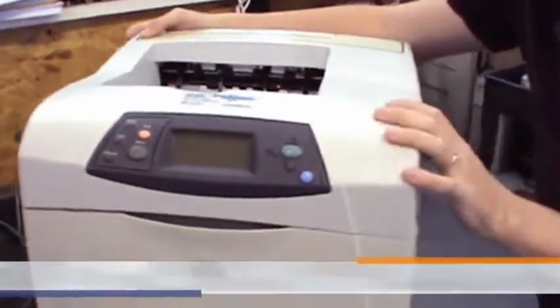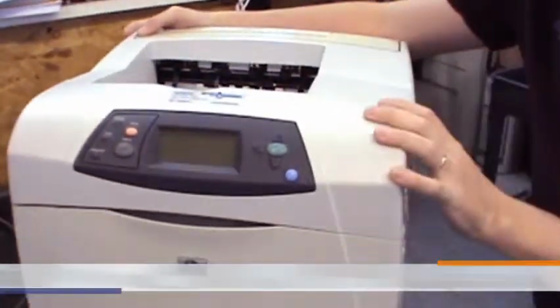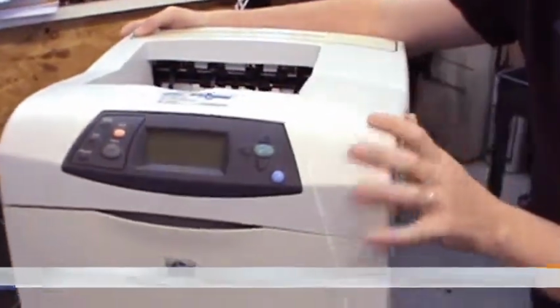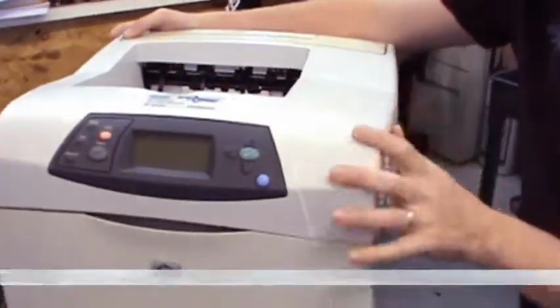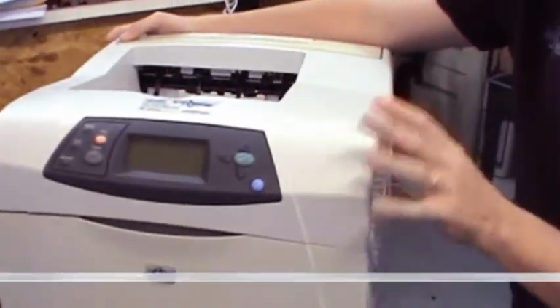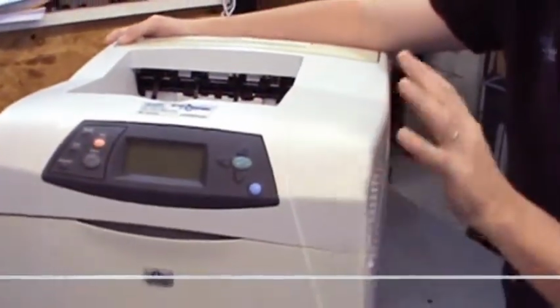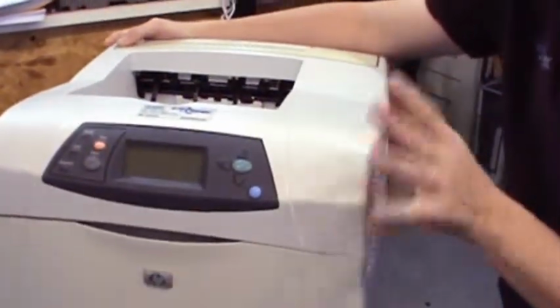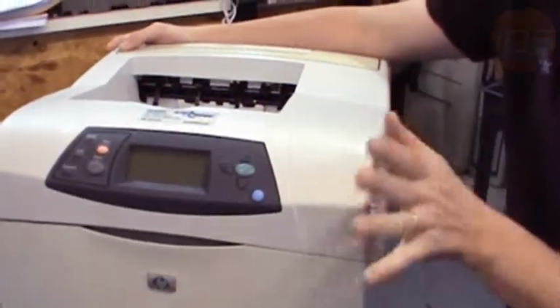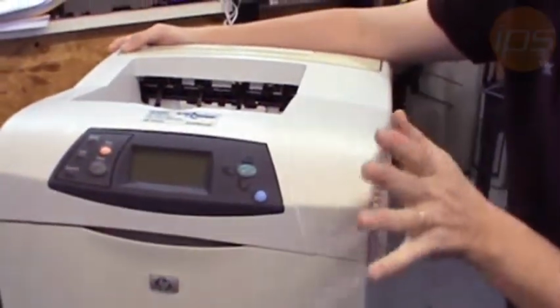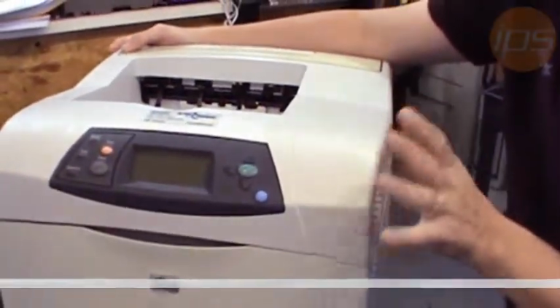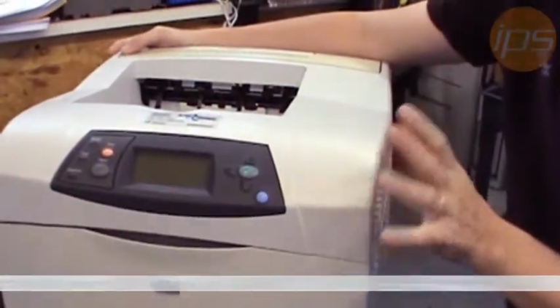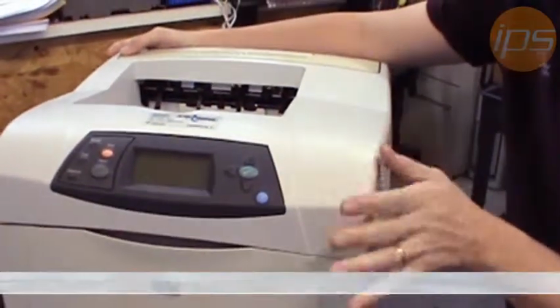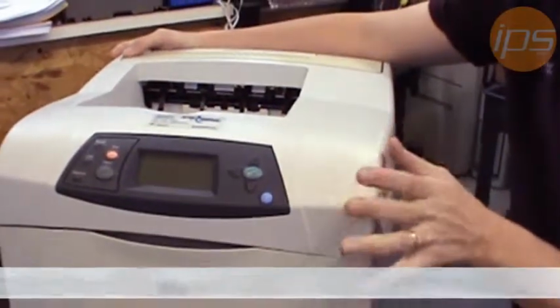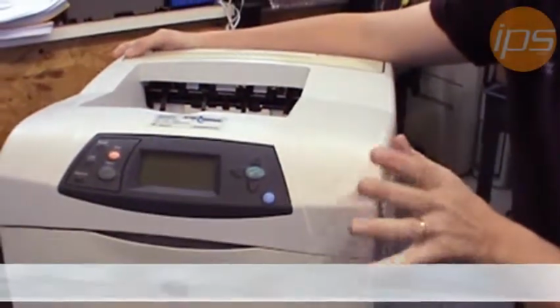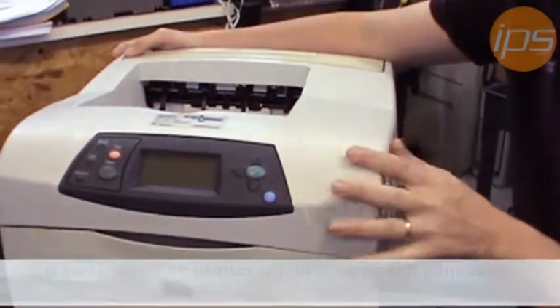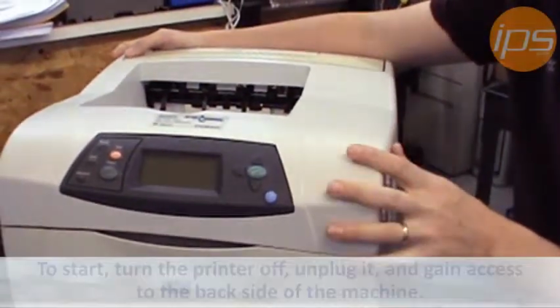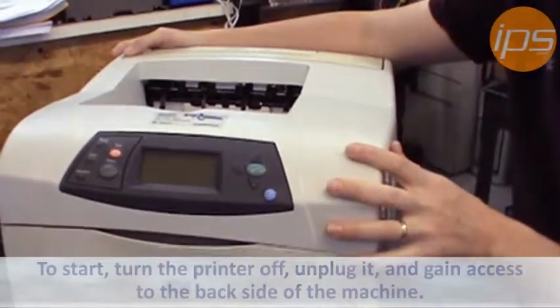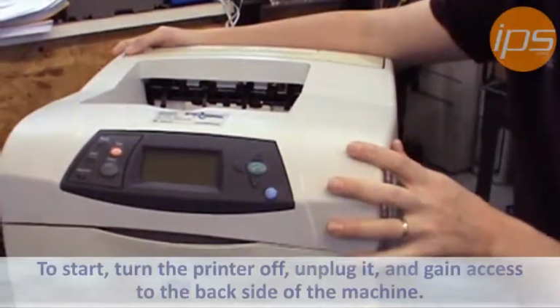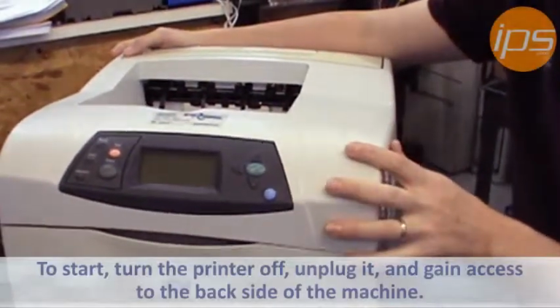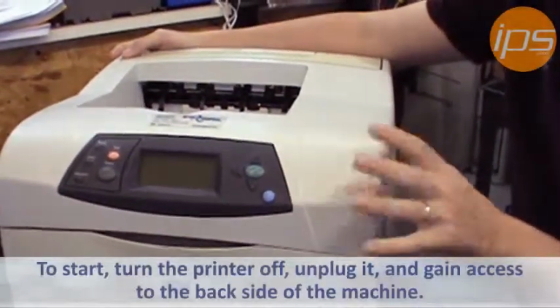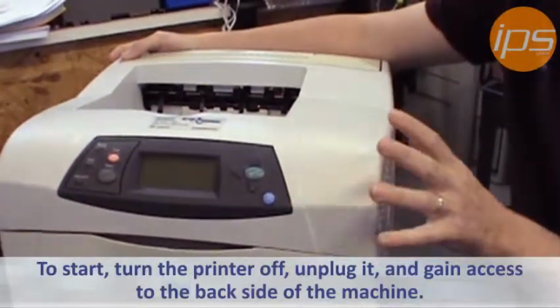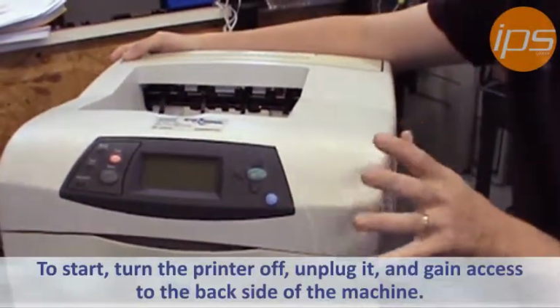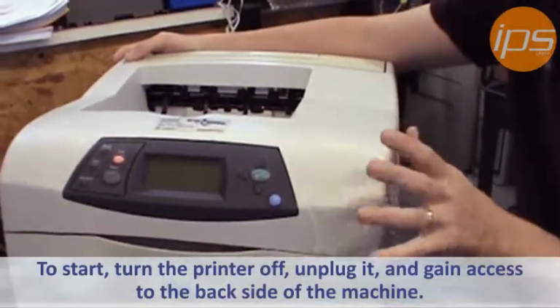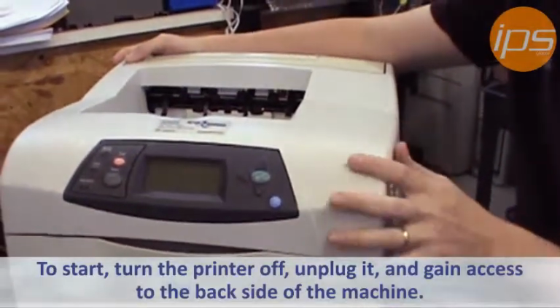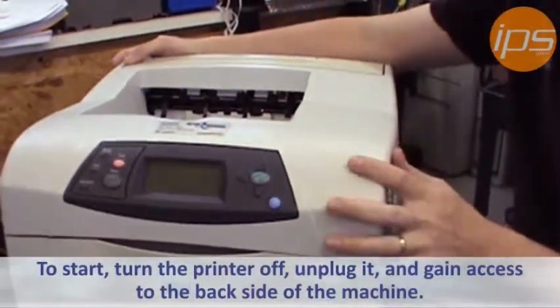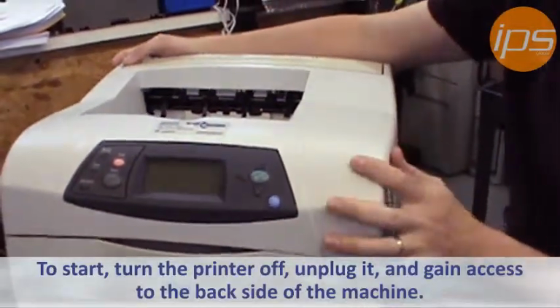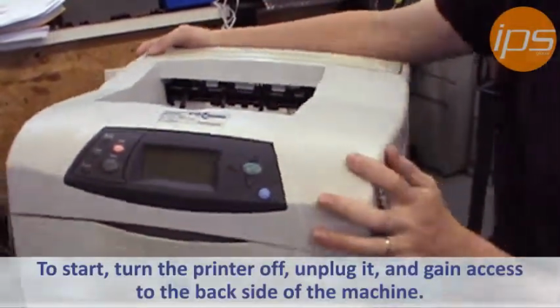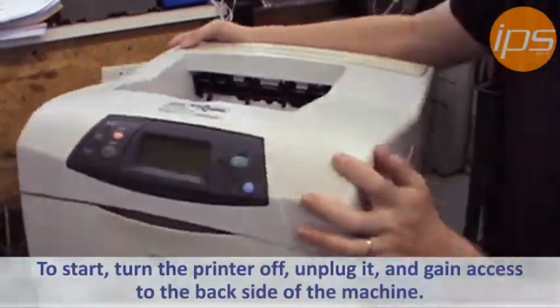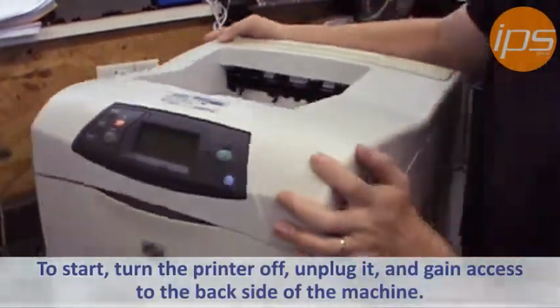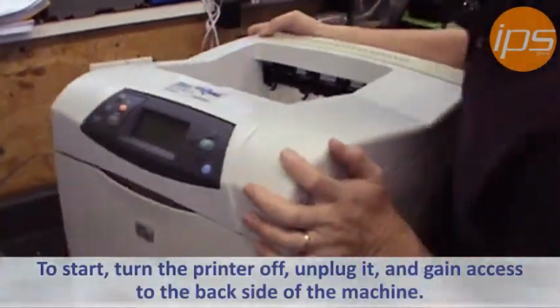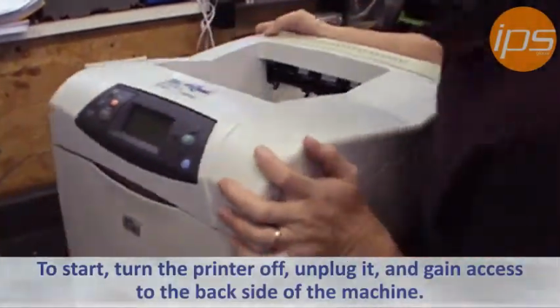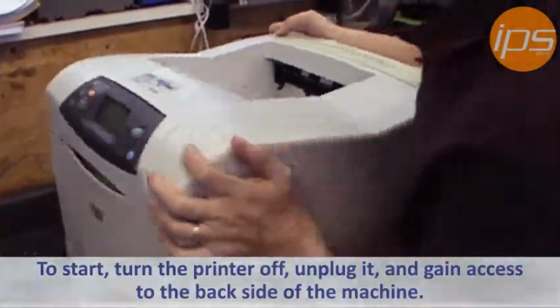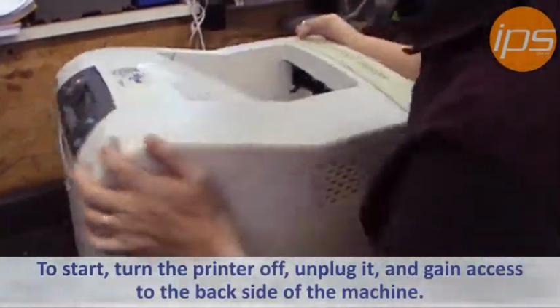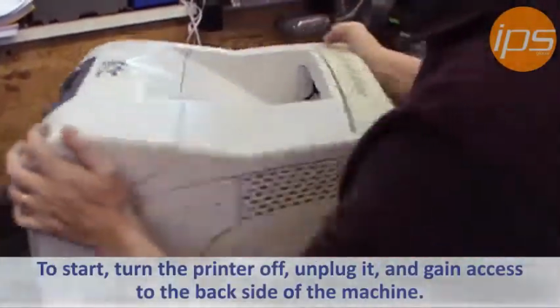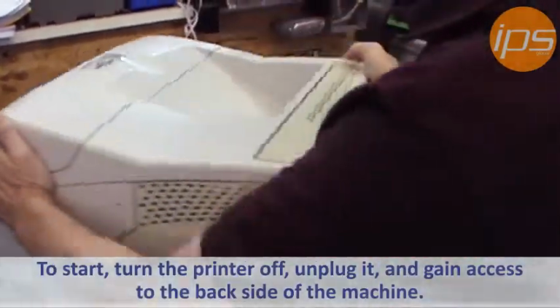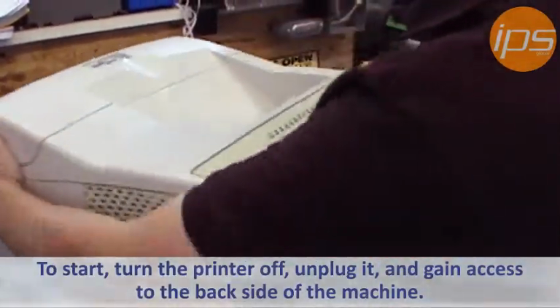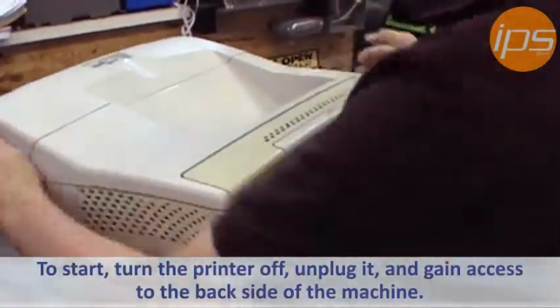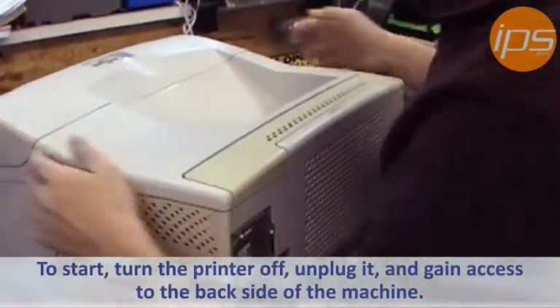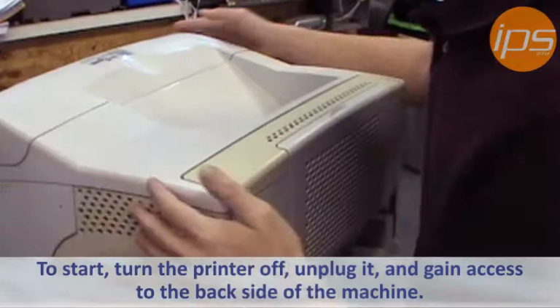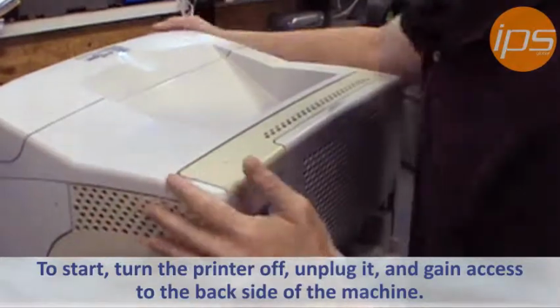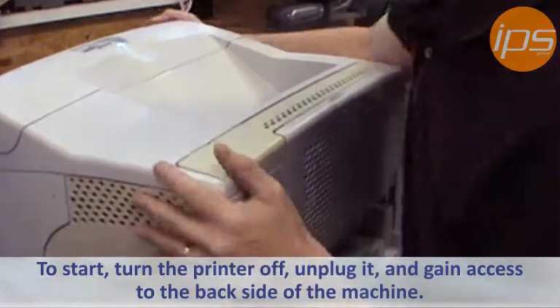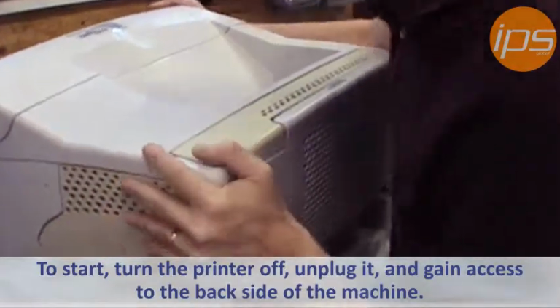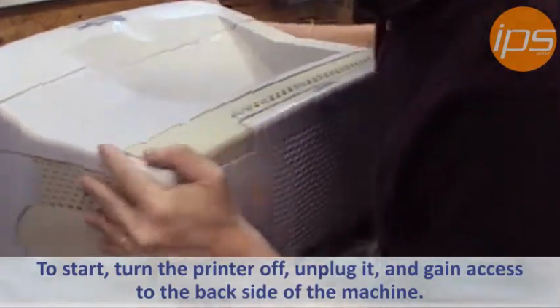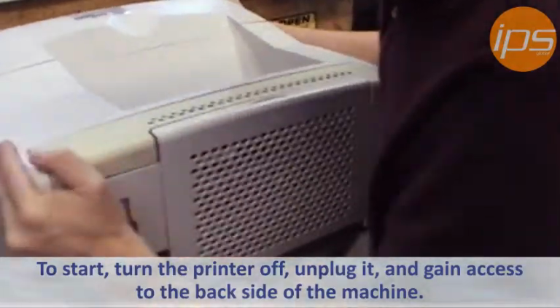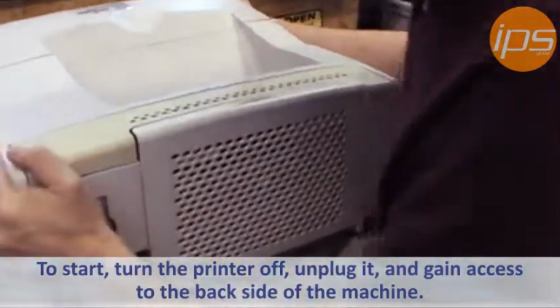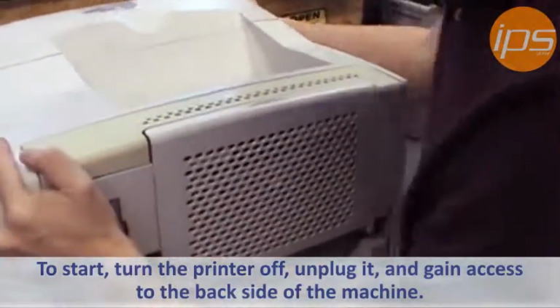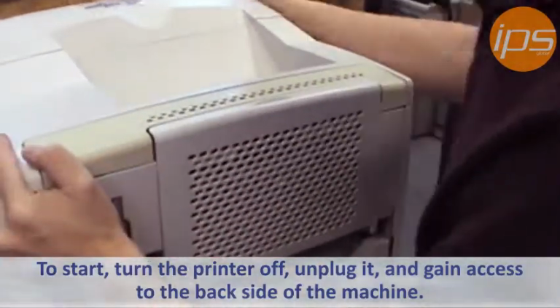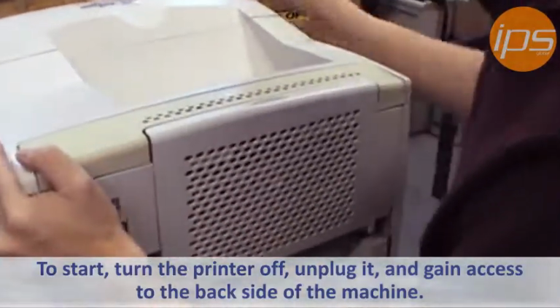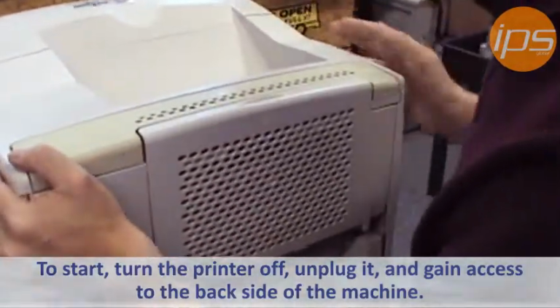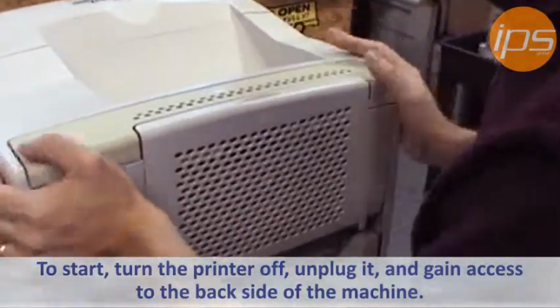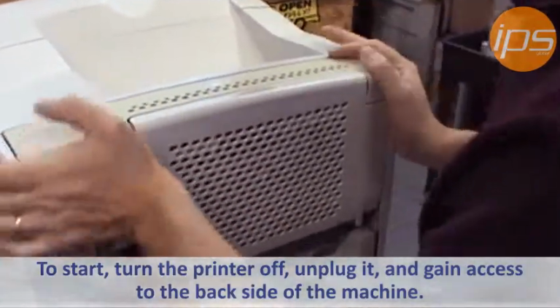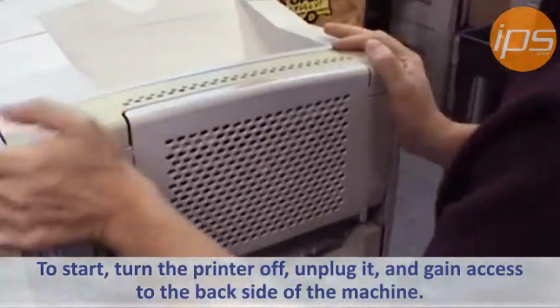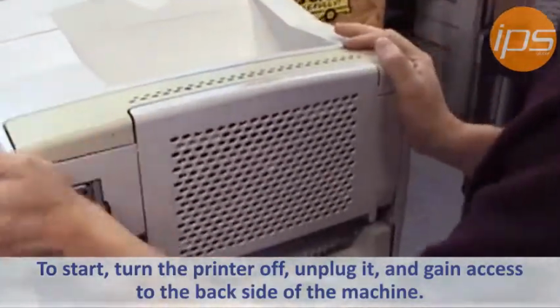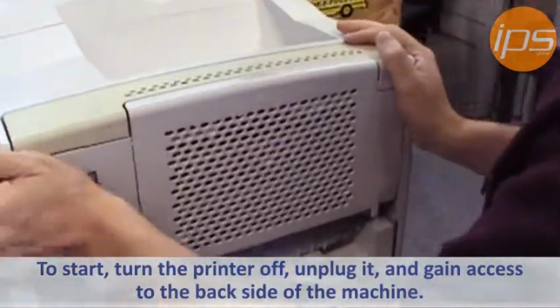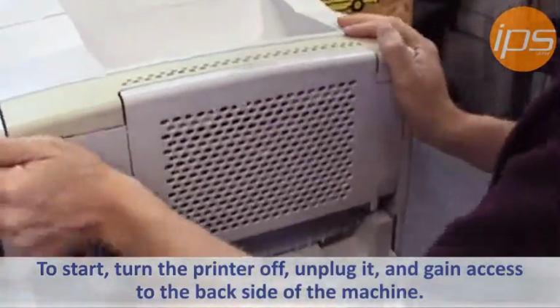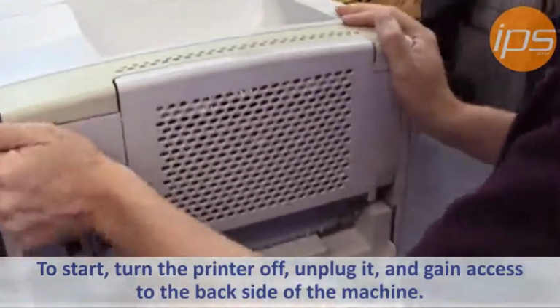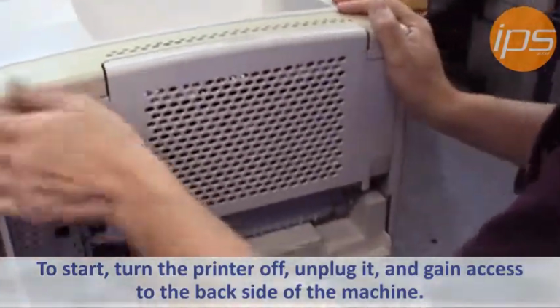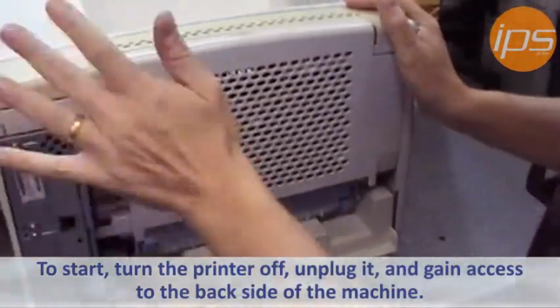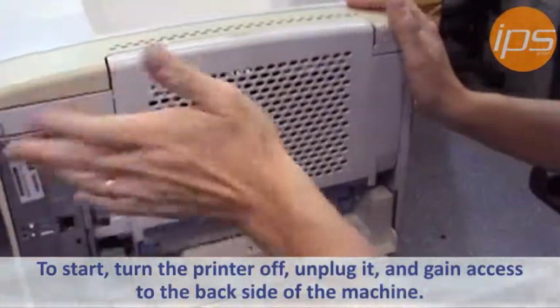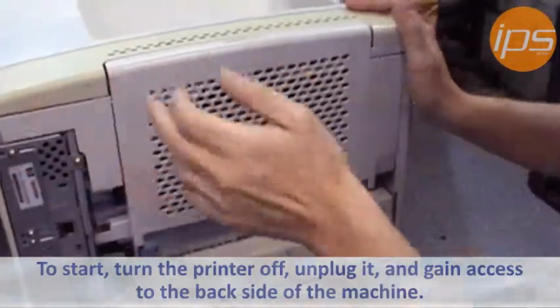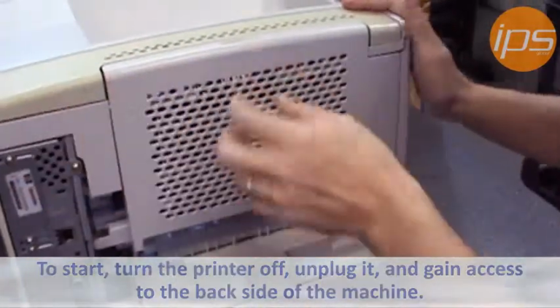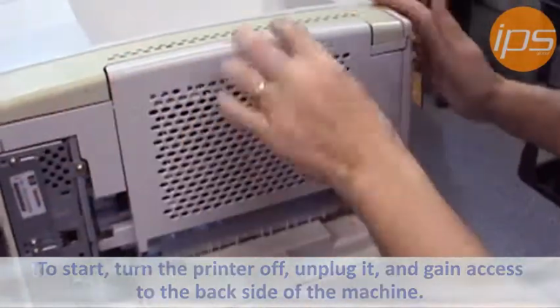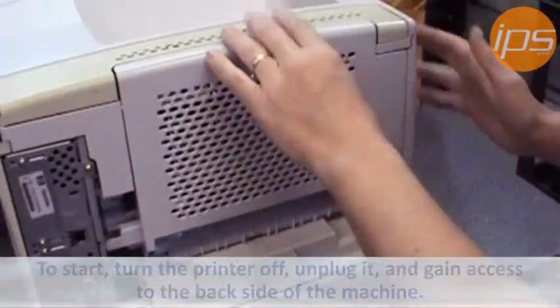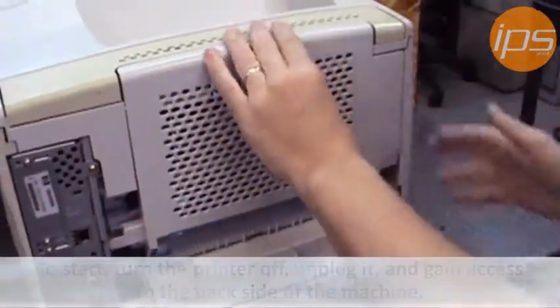What you want to do is turn the printer off and unplug it. You then want to go to the back side of the machine — either walk around it or turn it around.